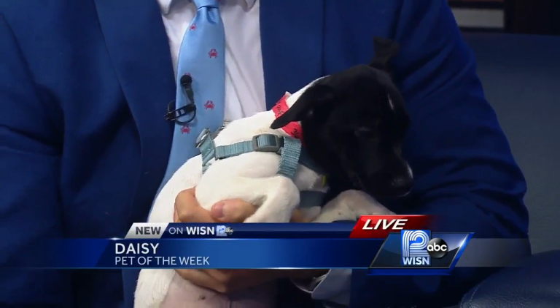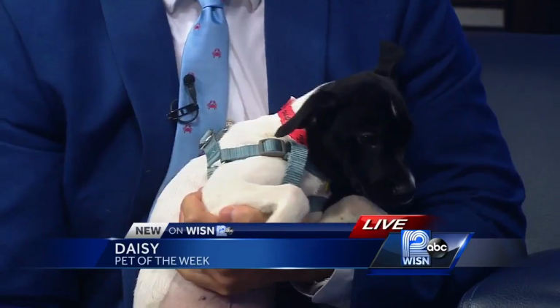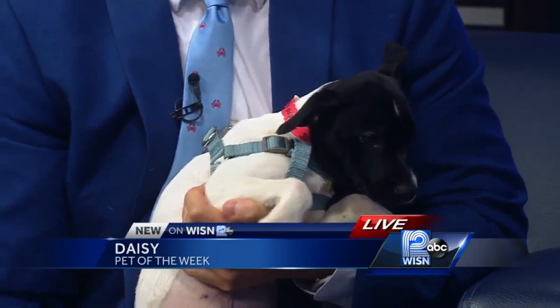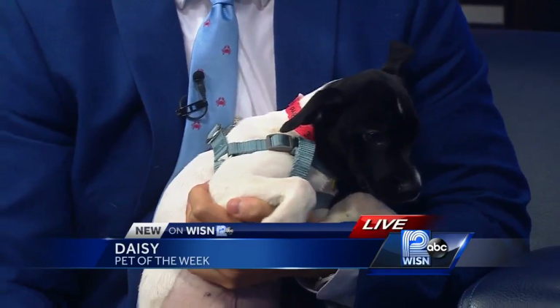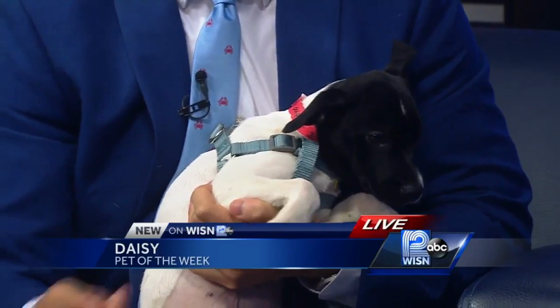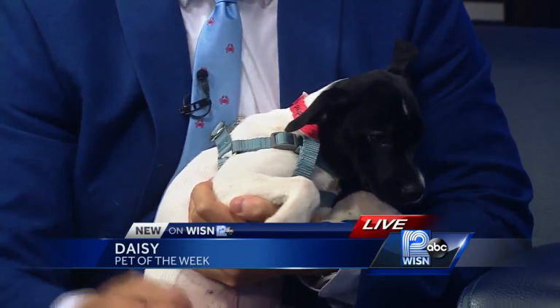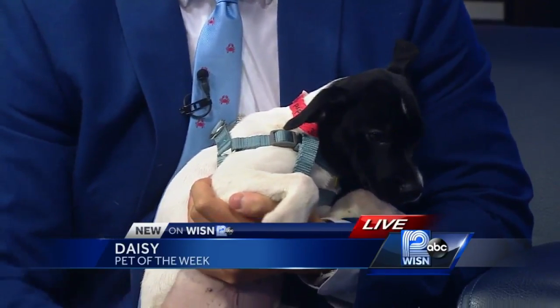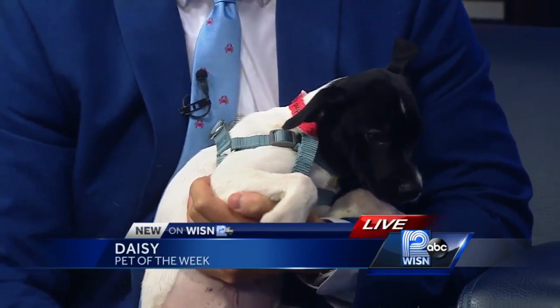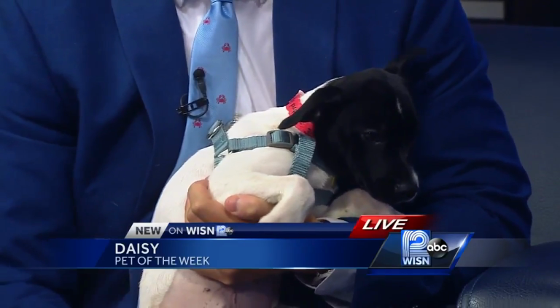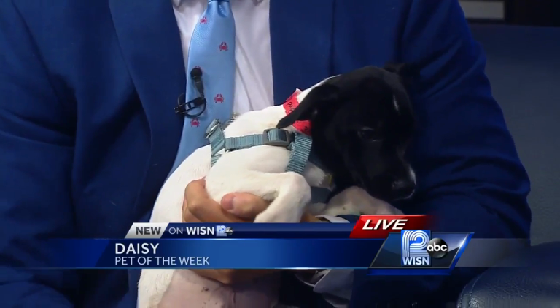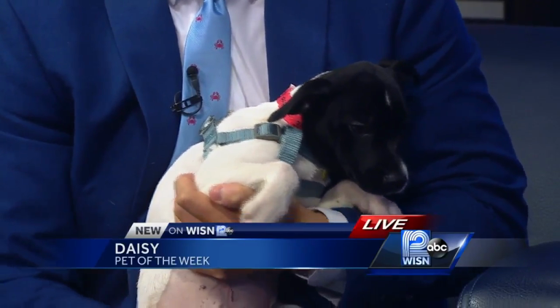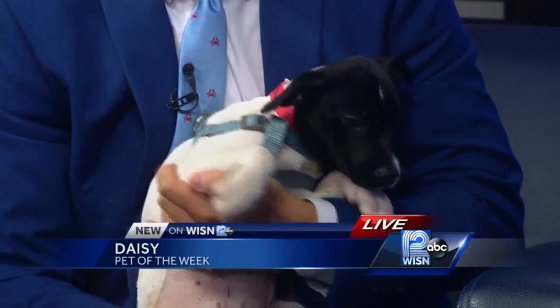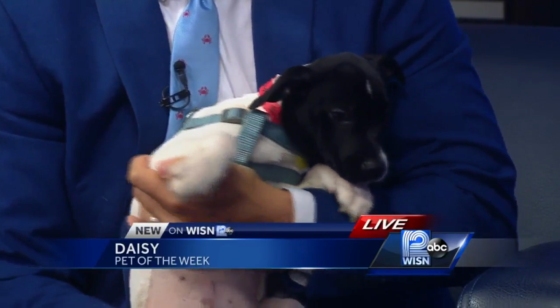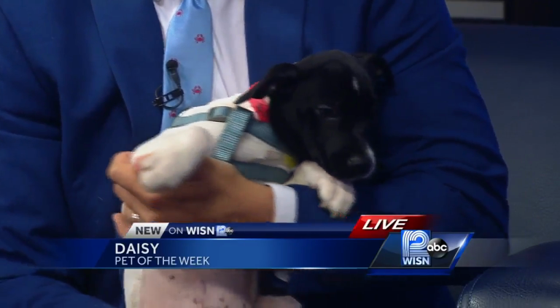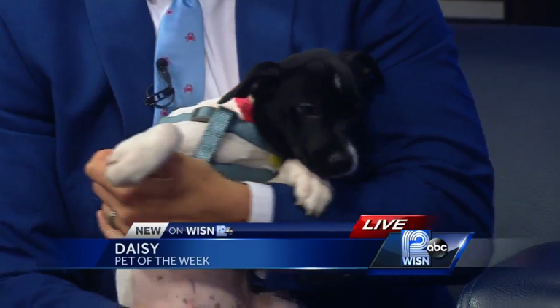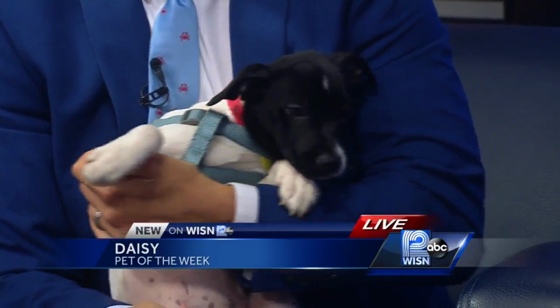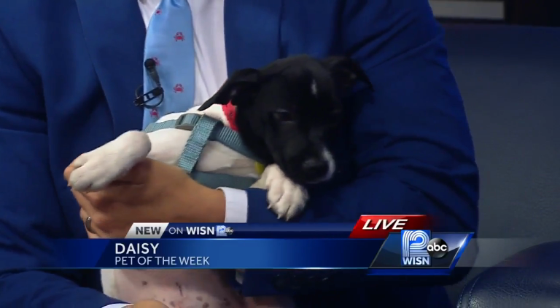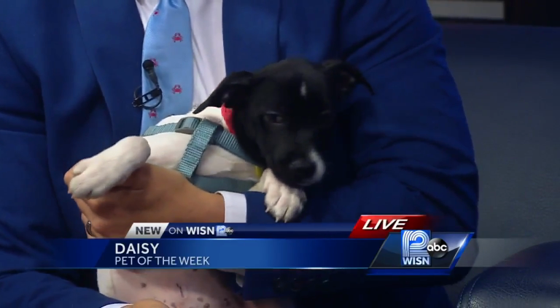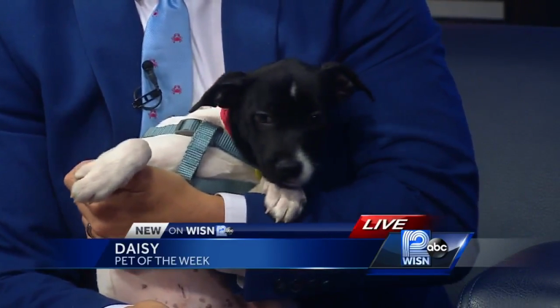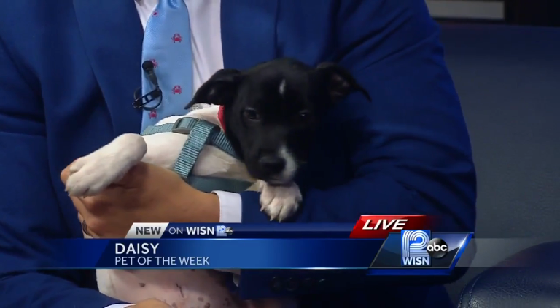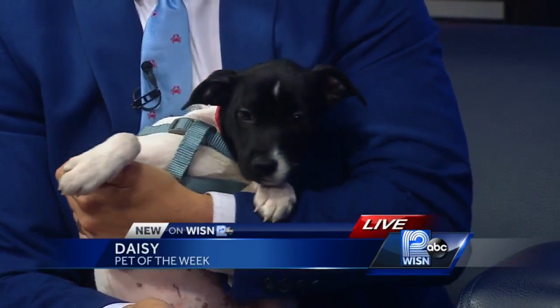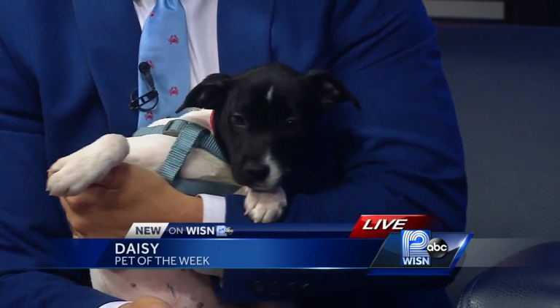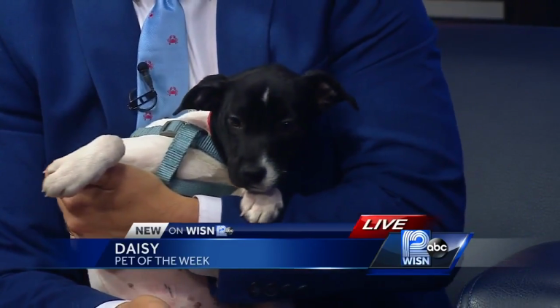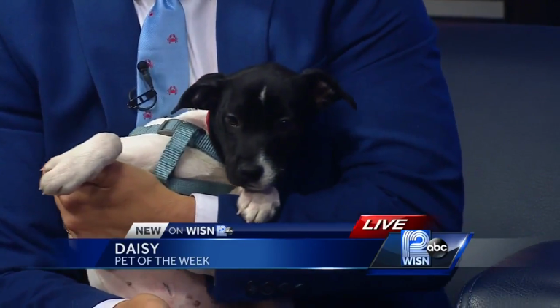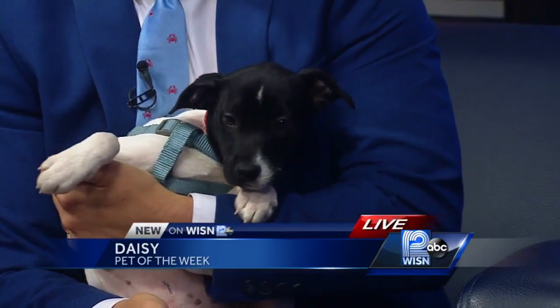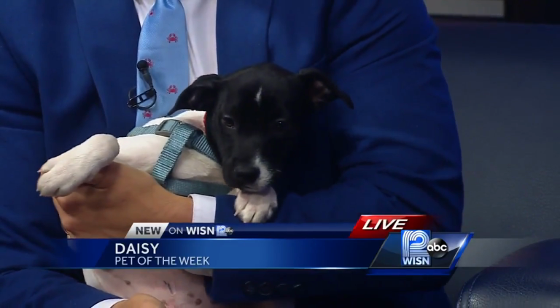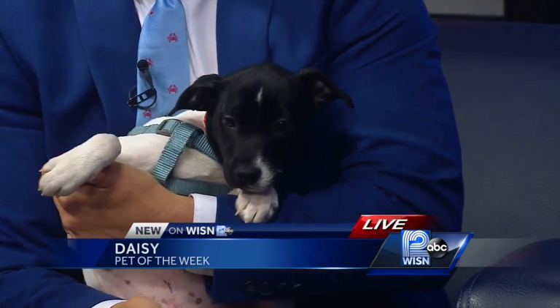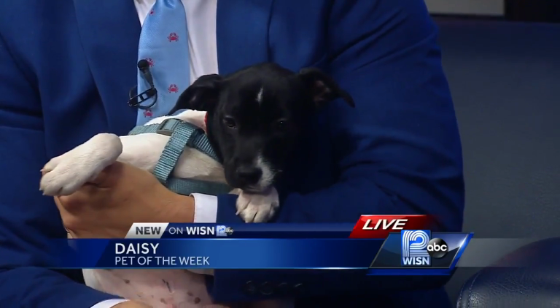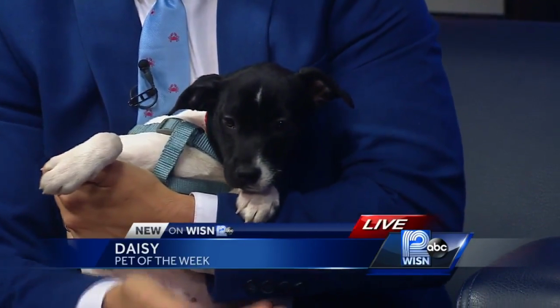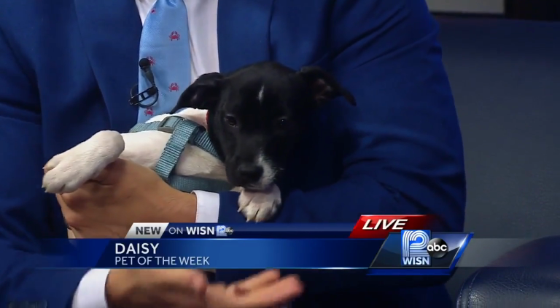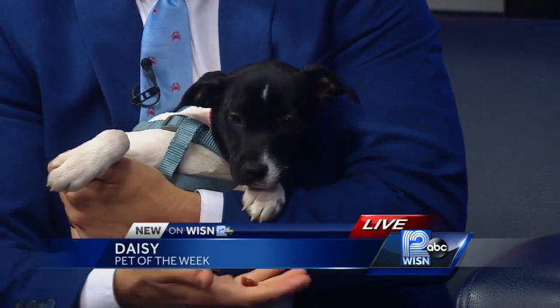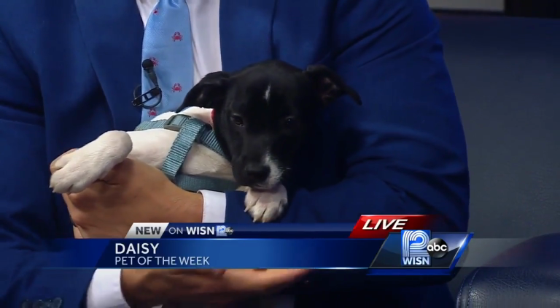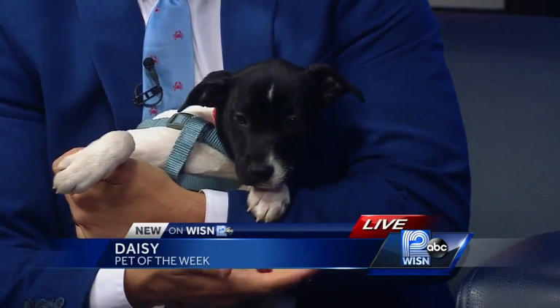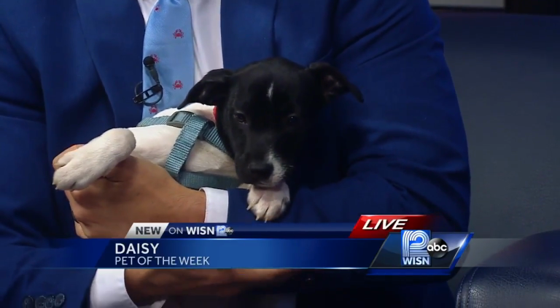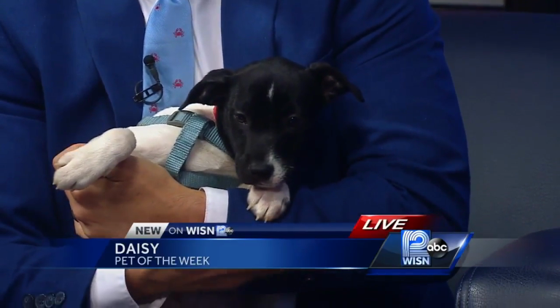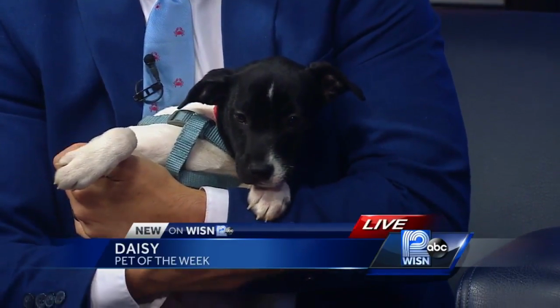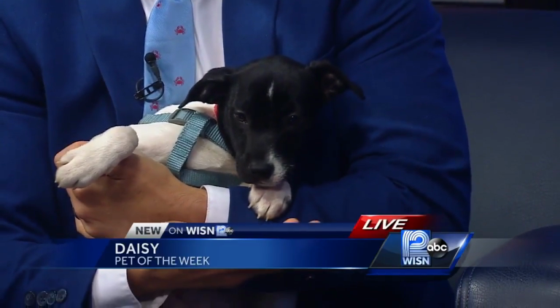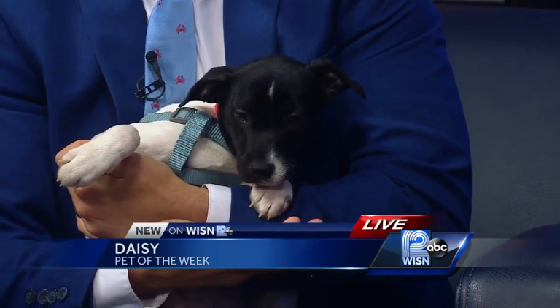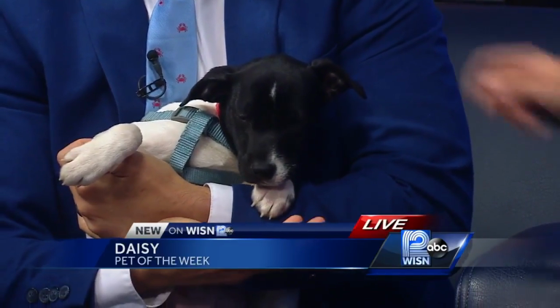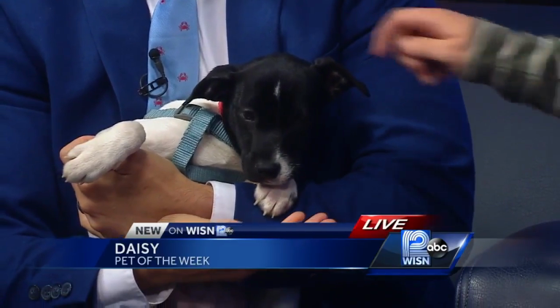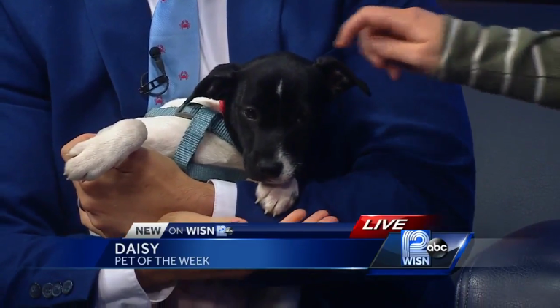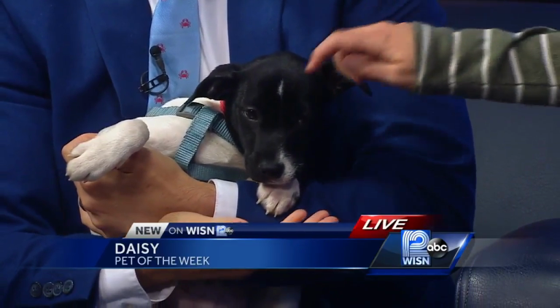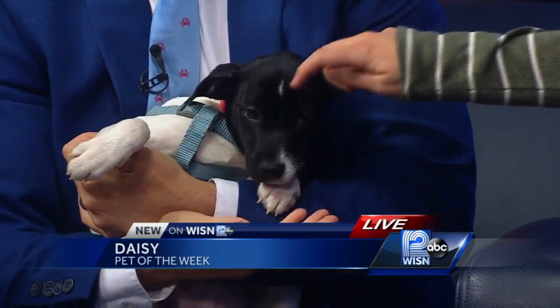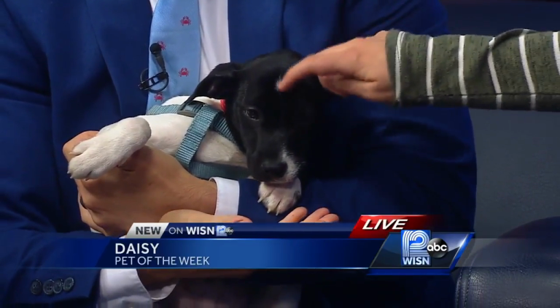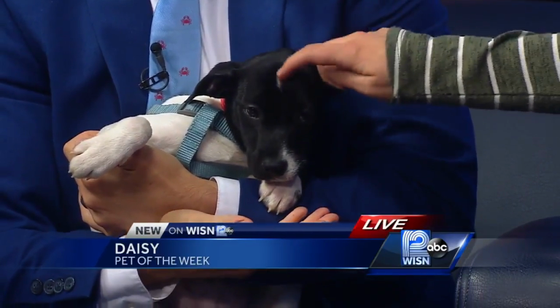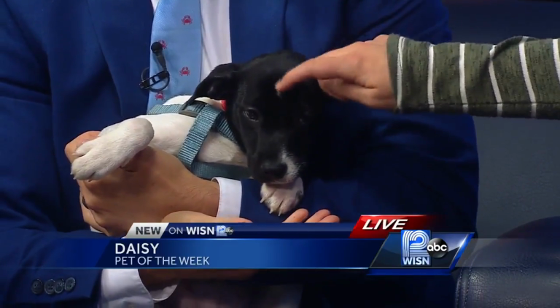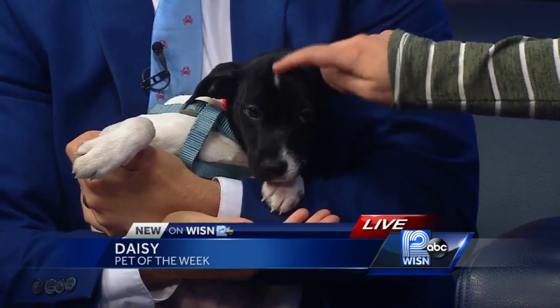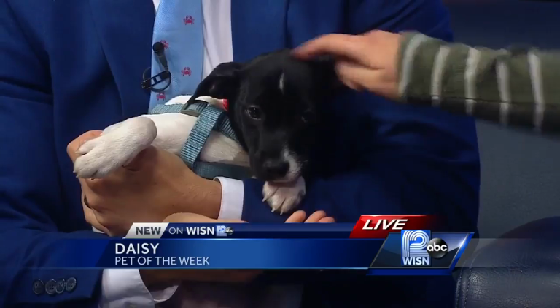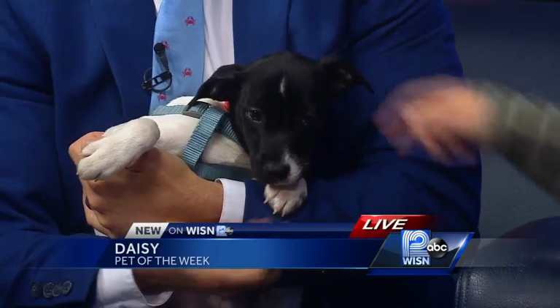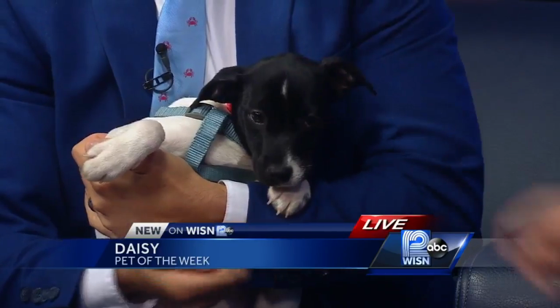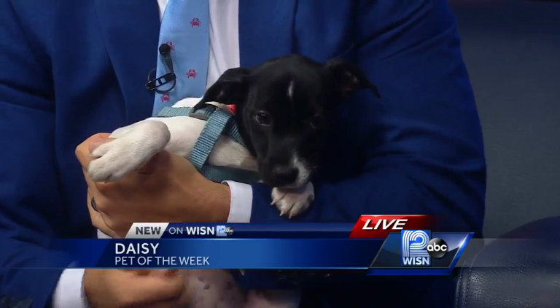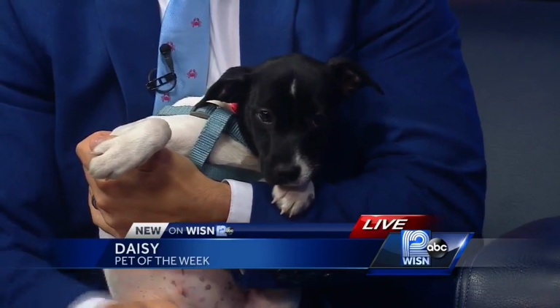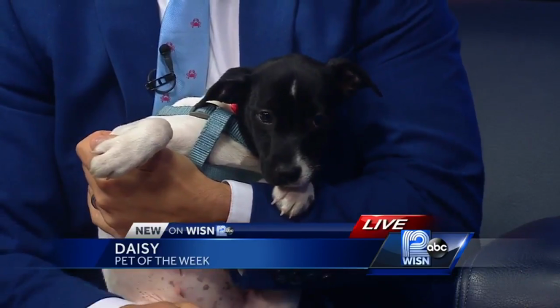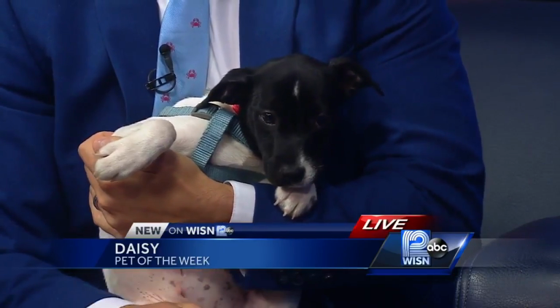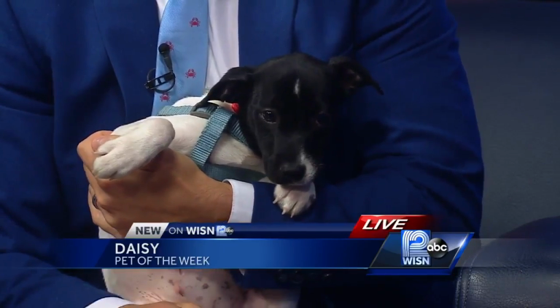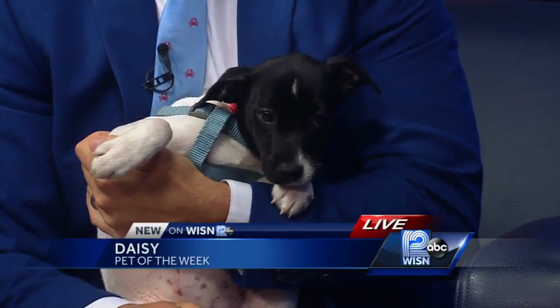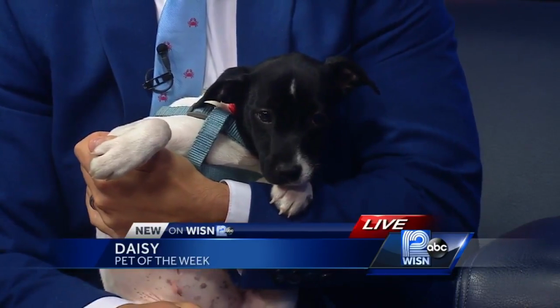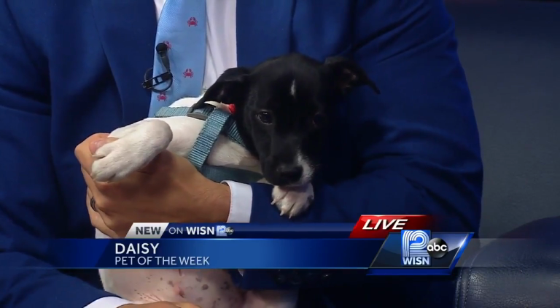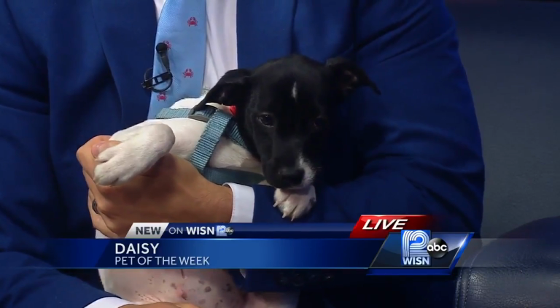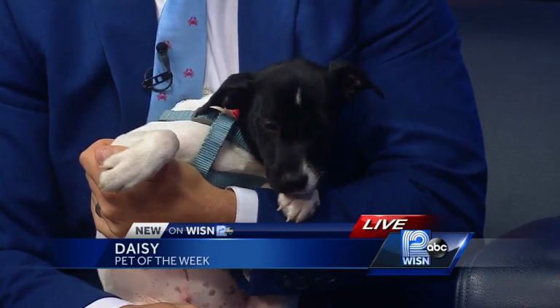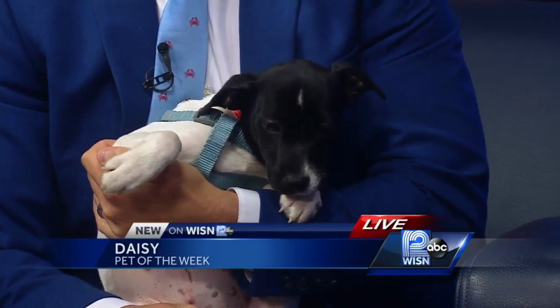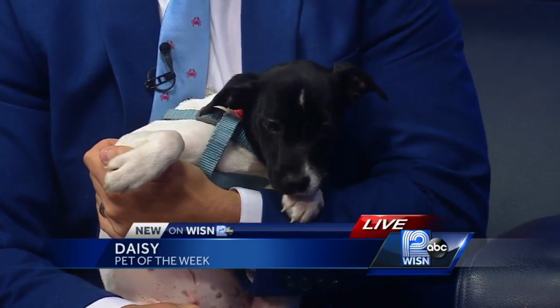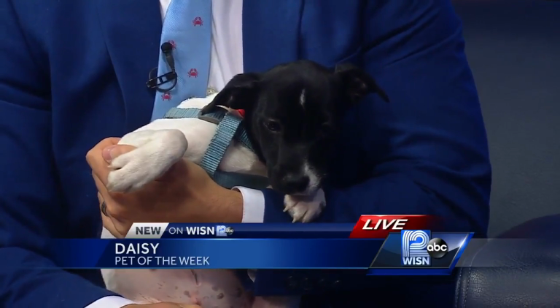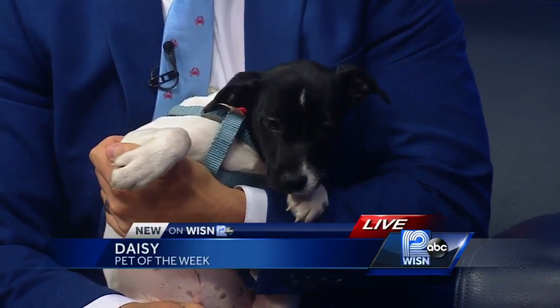There's the close-up that we need. Look at that beautiful face — so cute. That little white mark. Markings are the best.